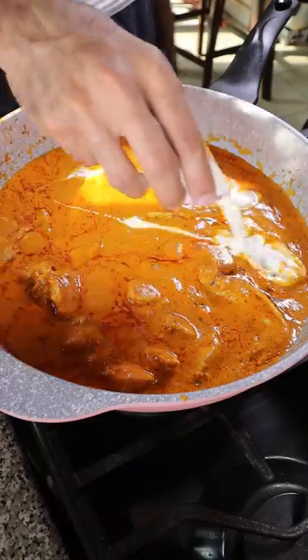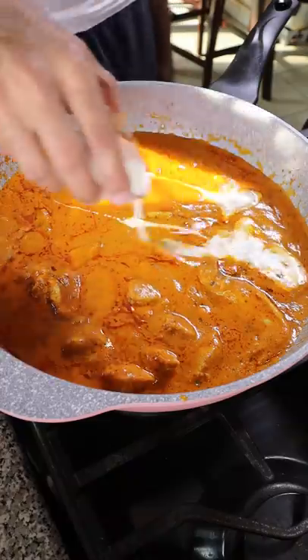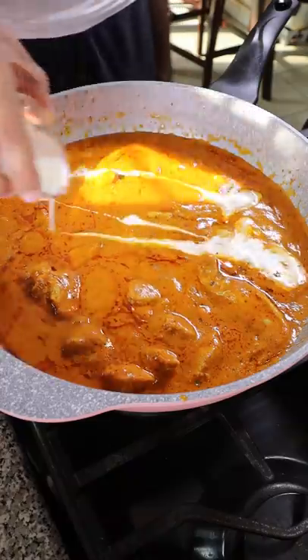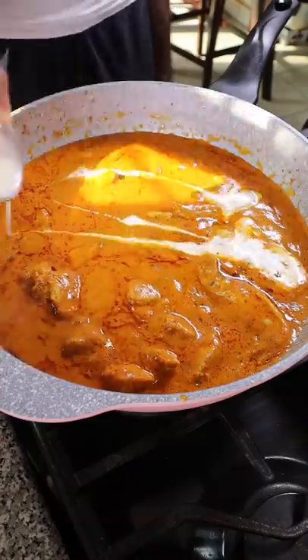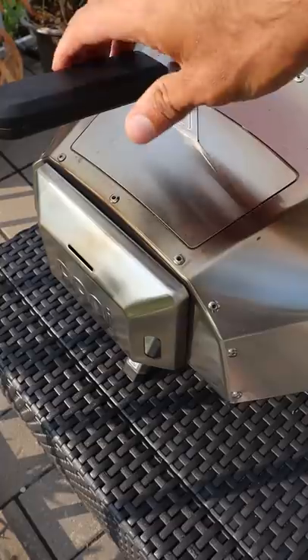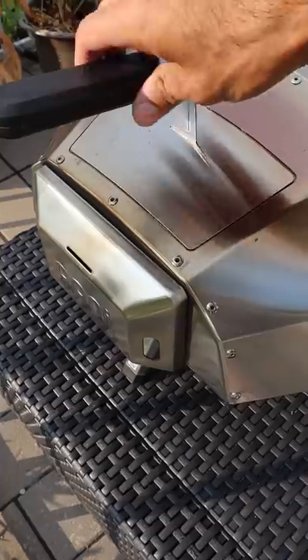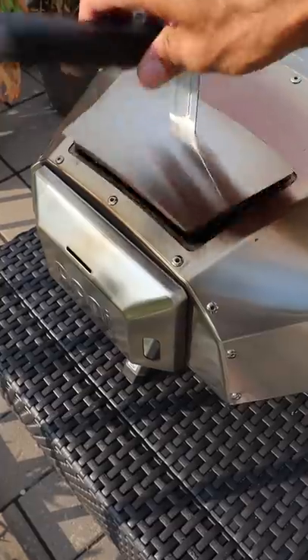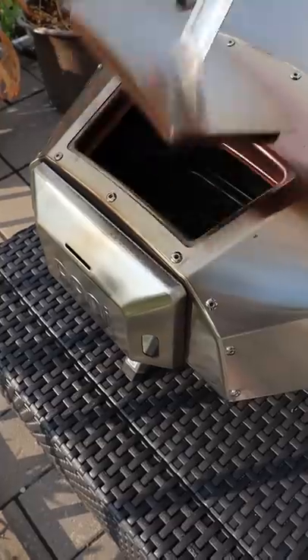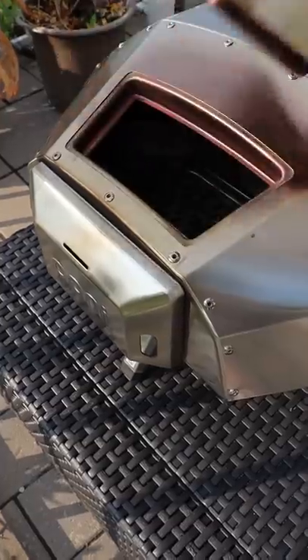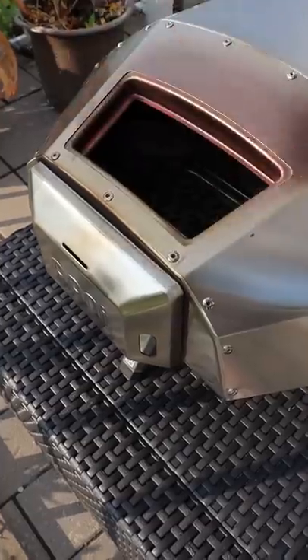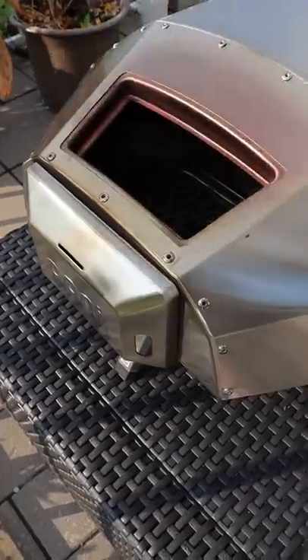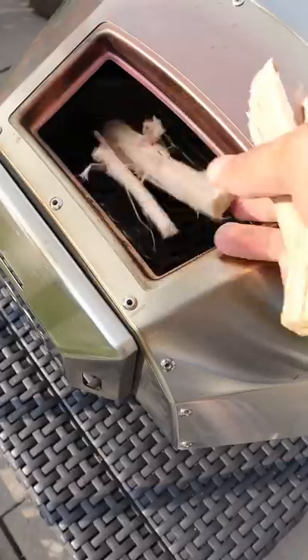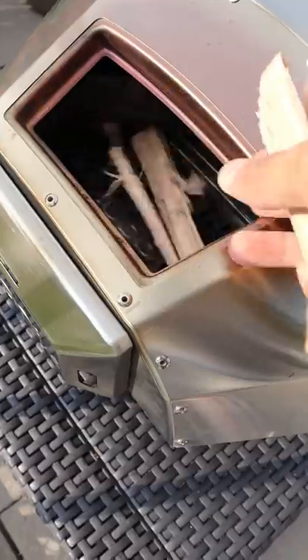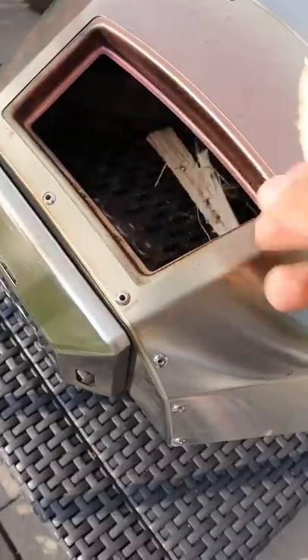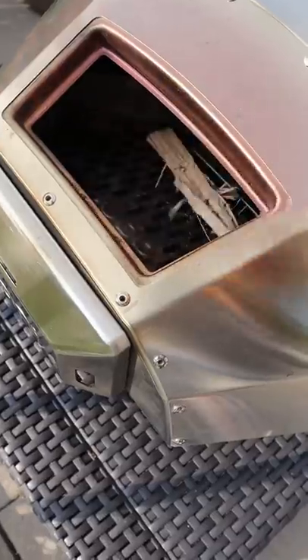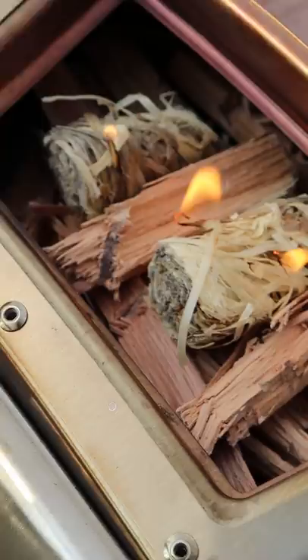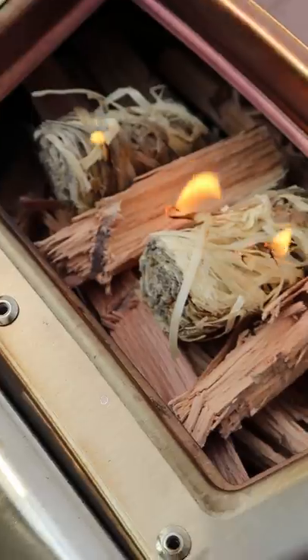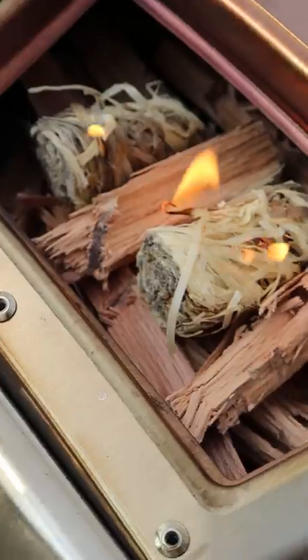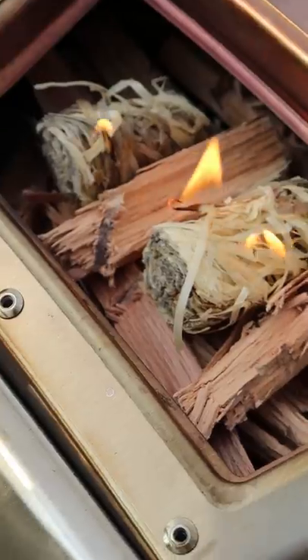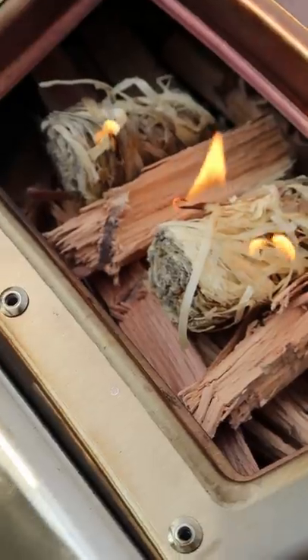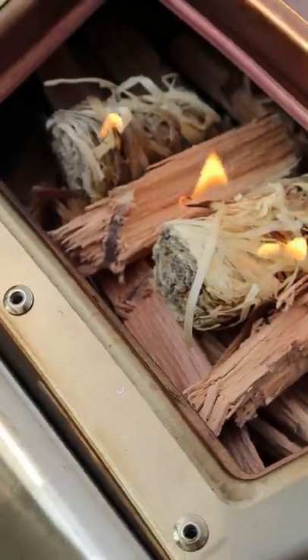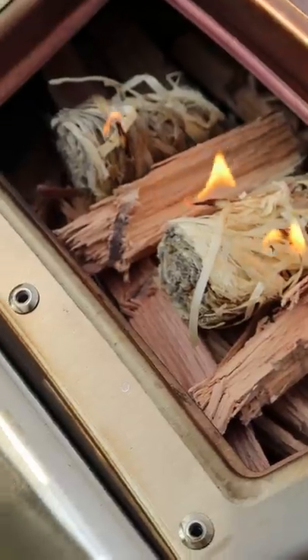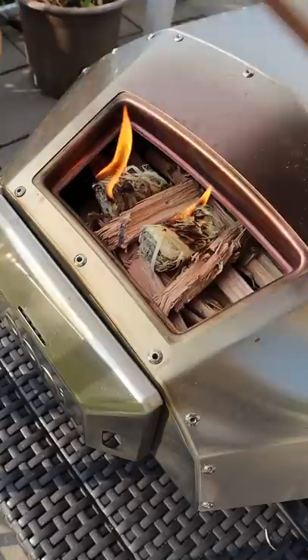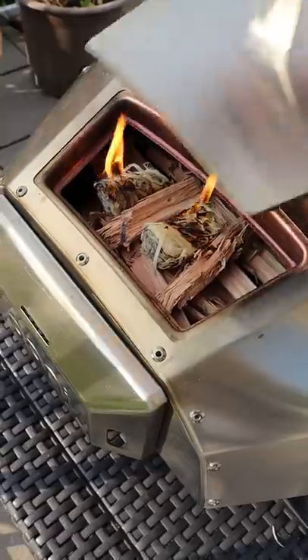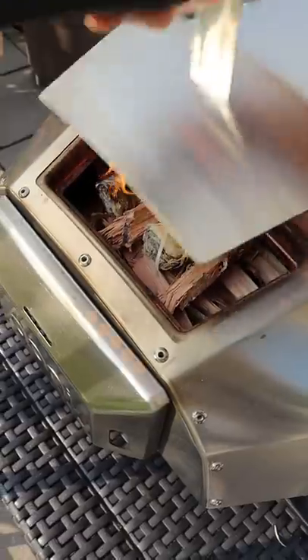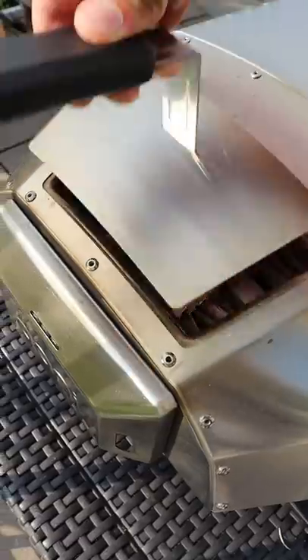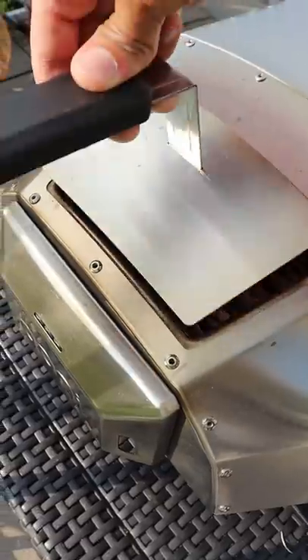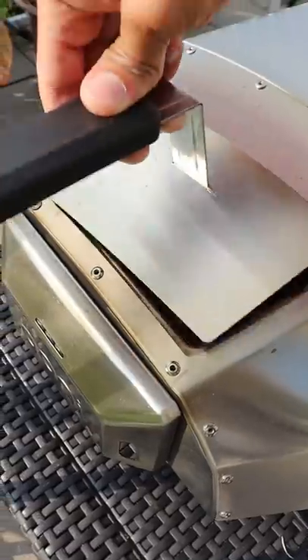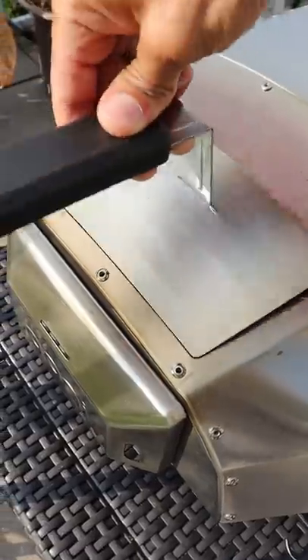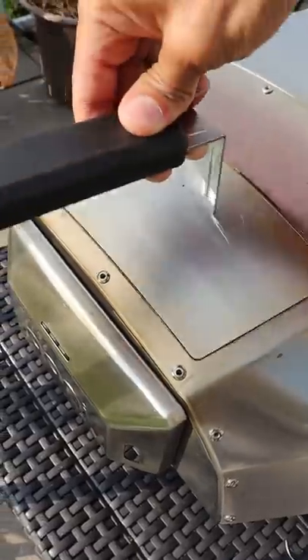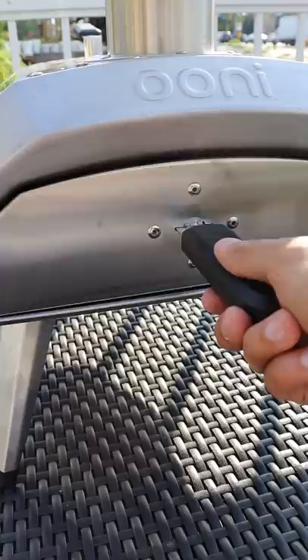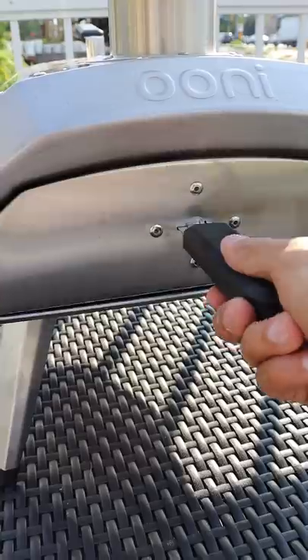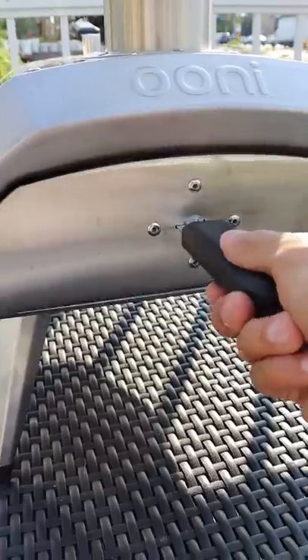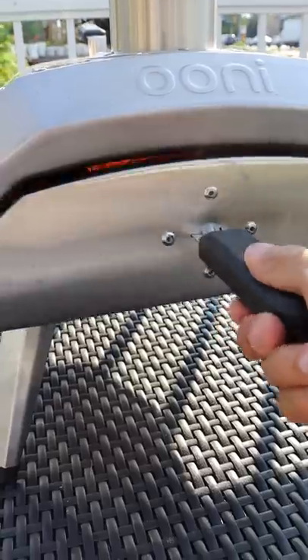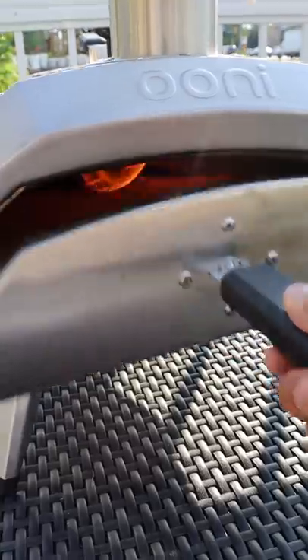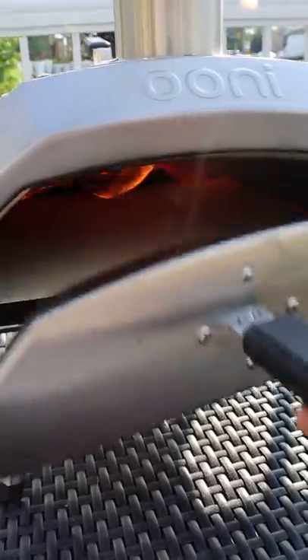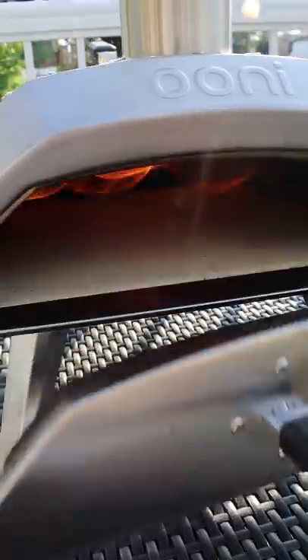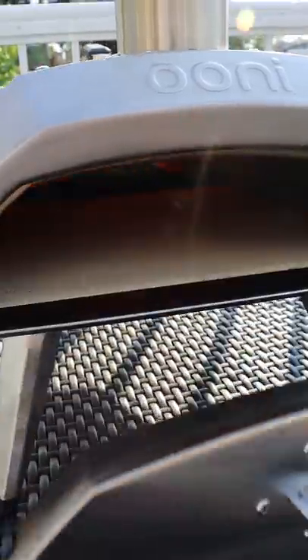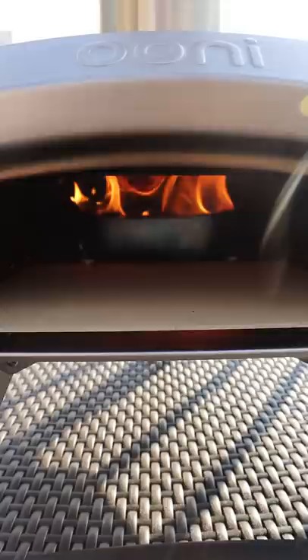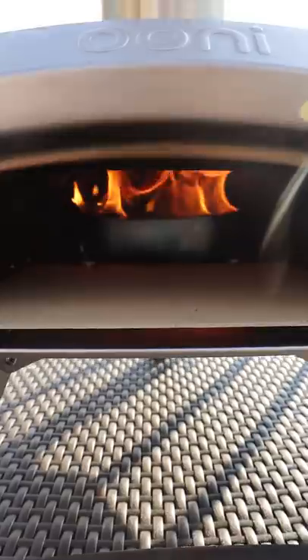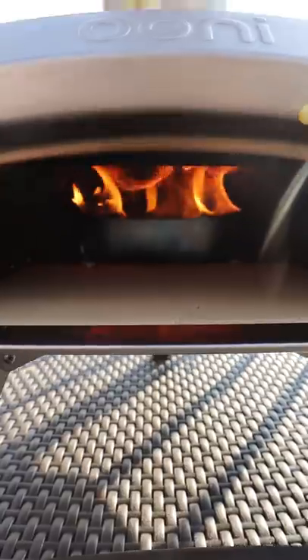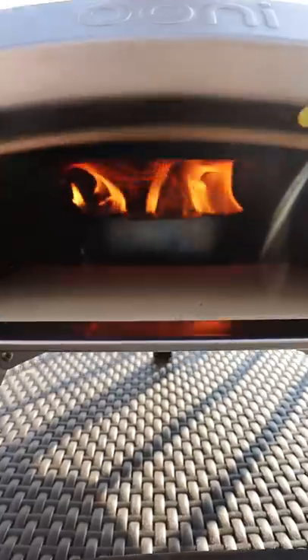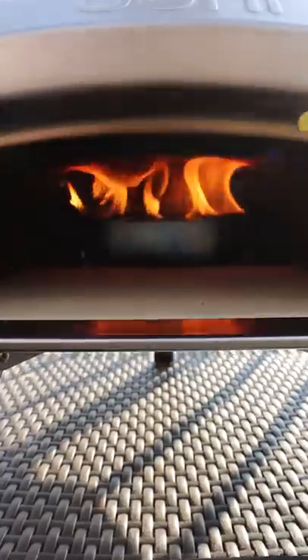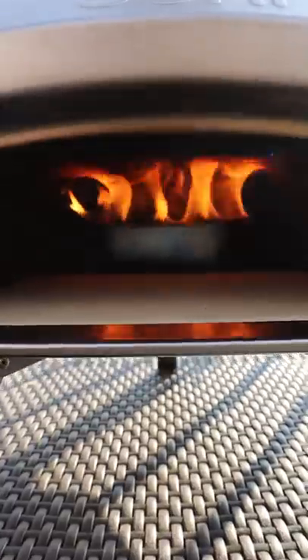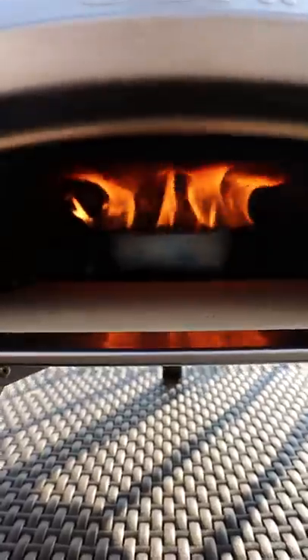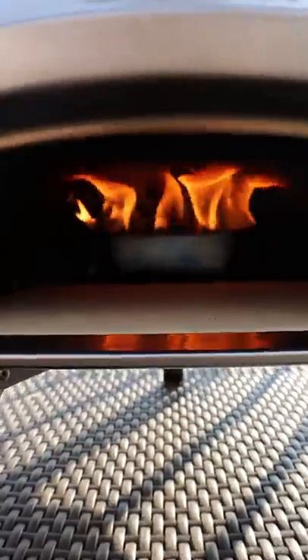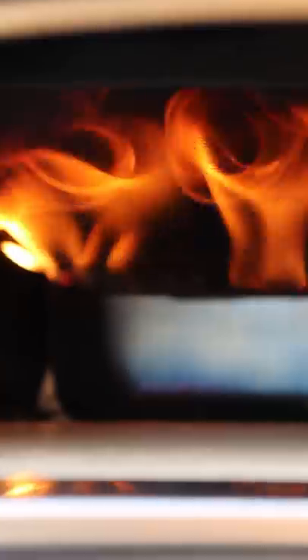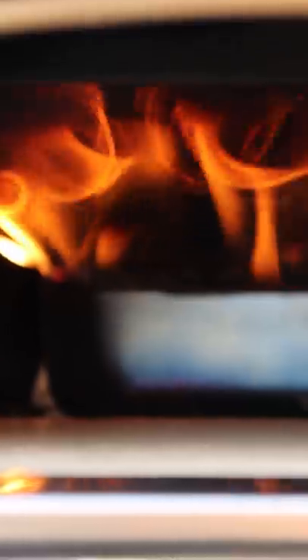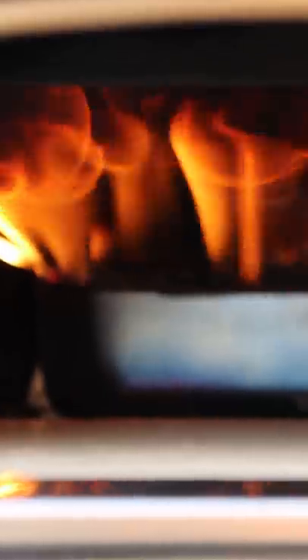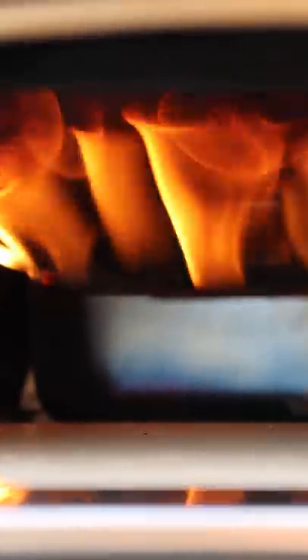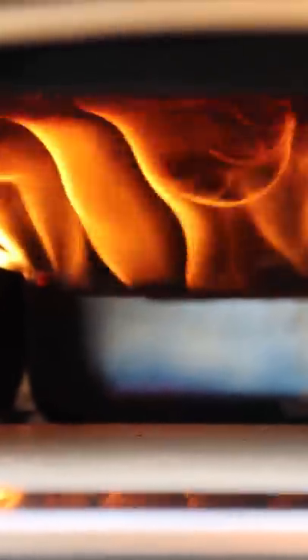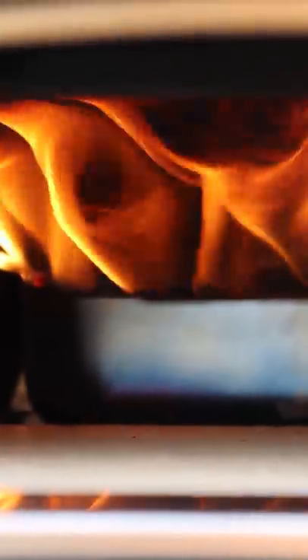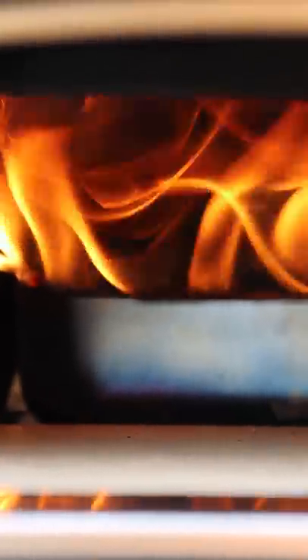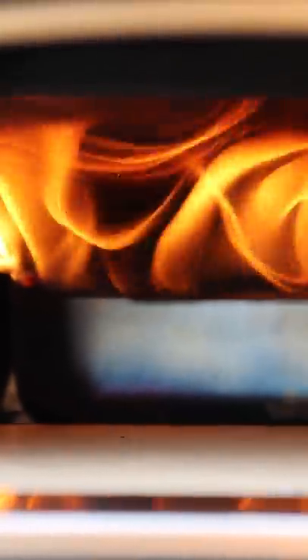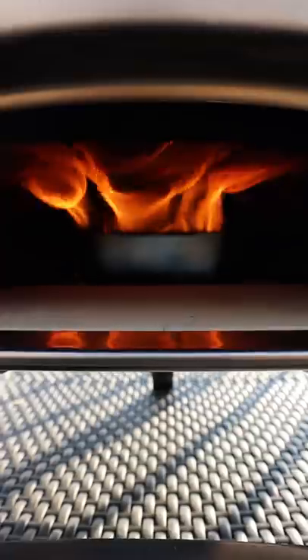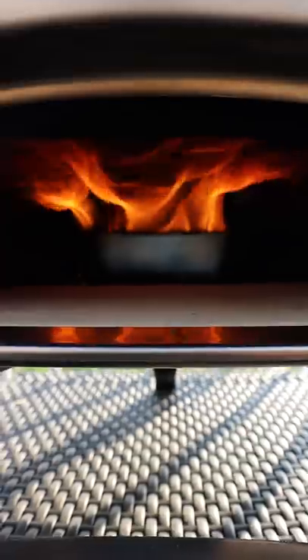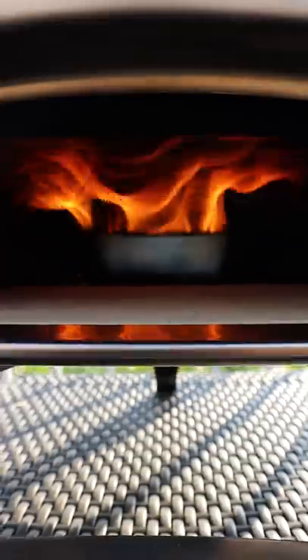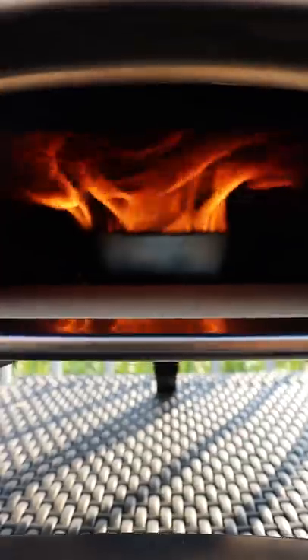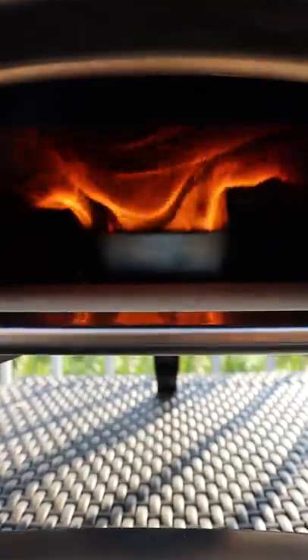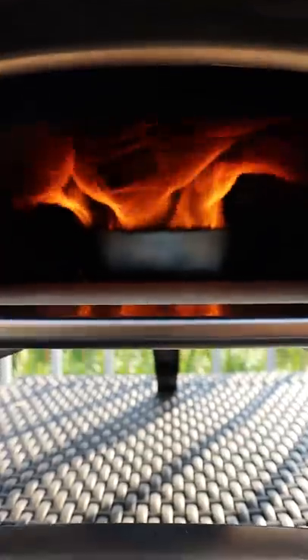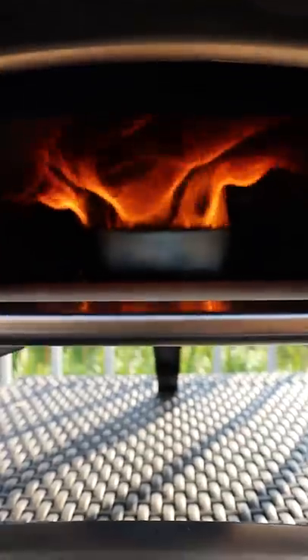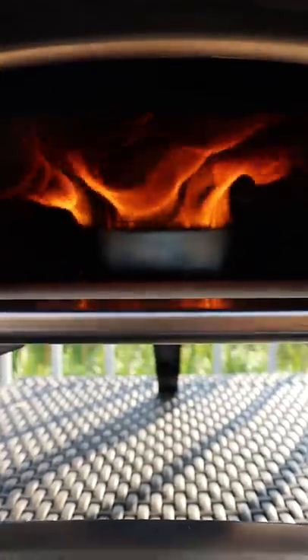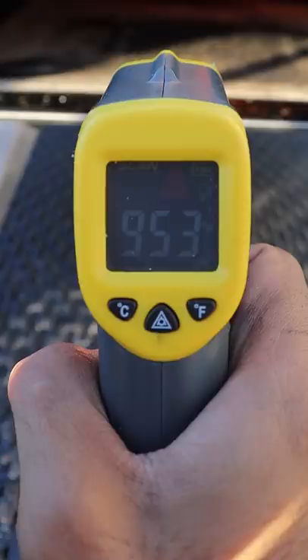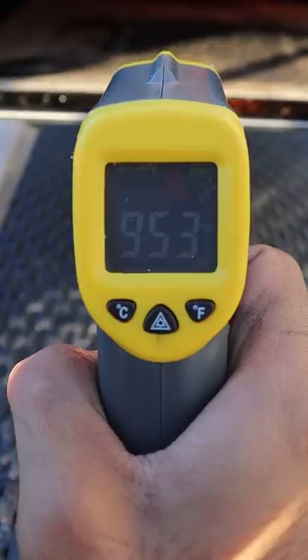Preheat your oven to the max. I'm using oak wood which smells amazing — shout out to Uni for sending me this oven. It gets super hot.